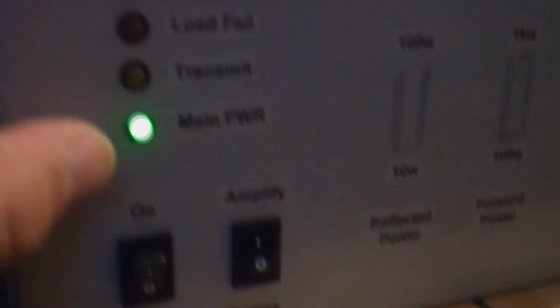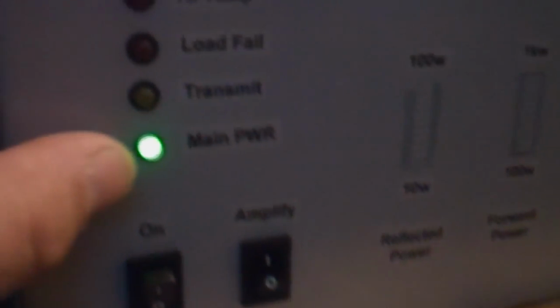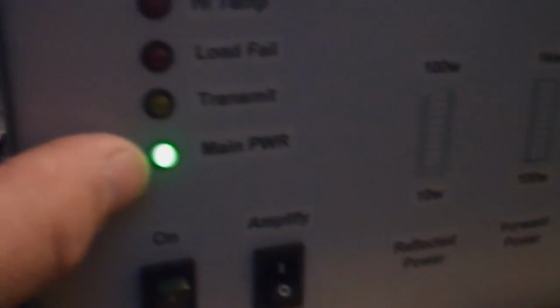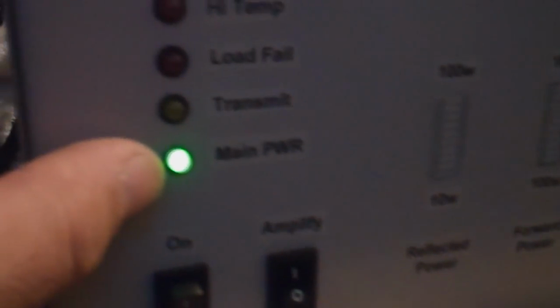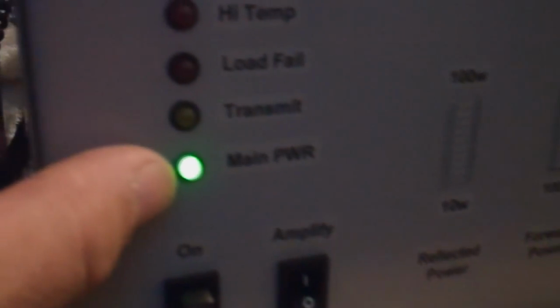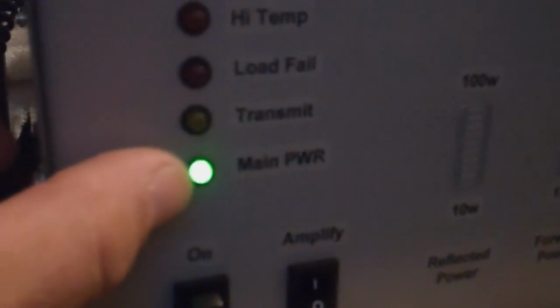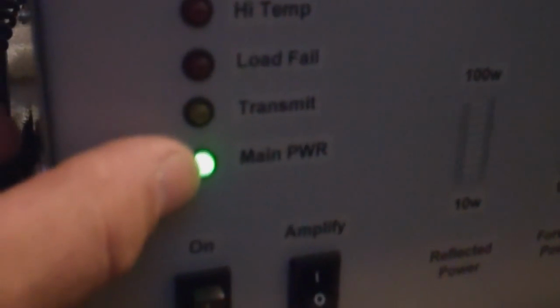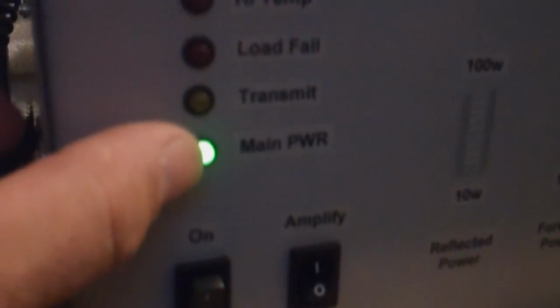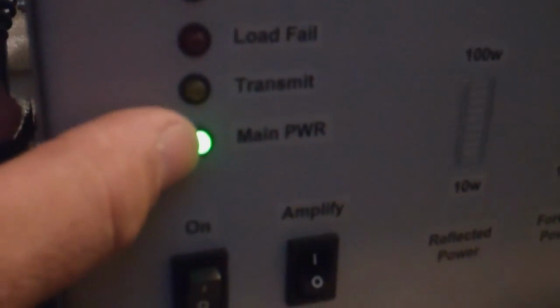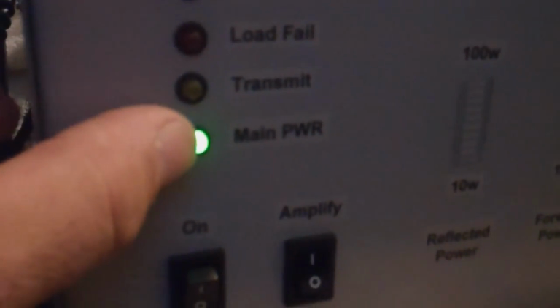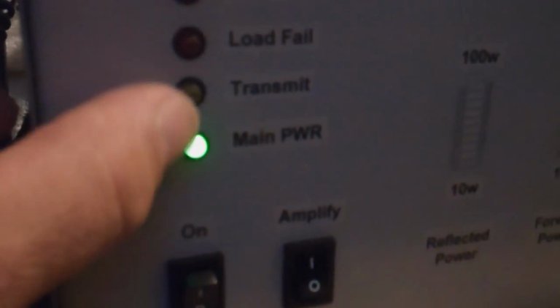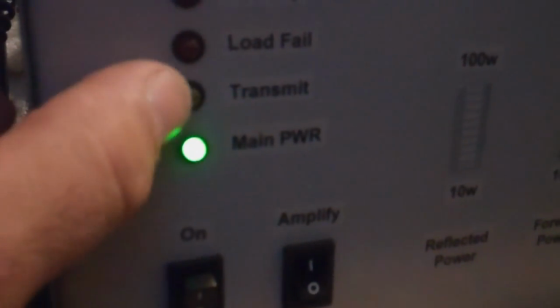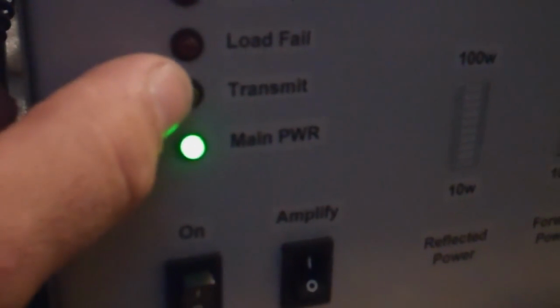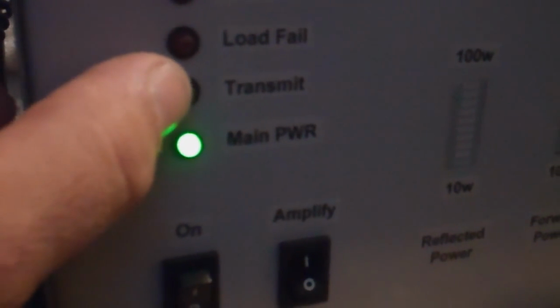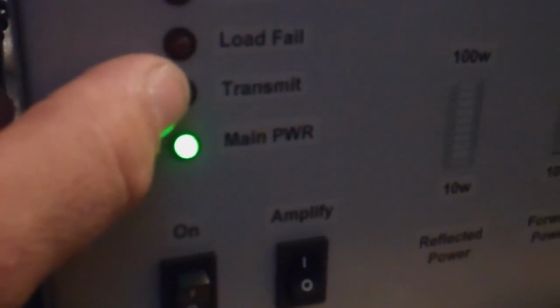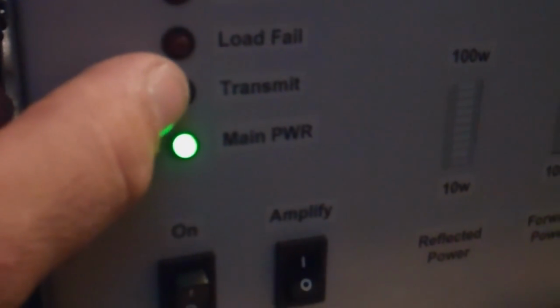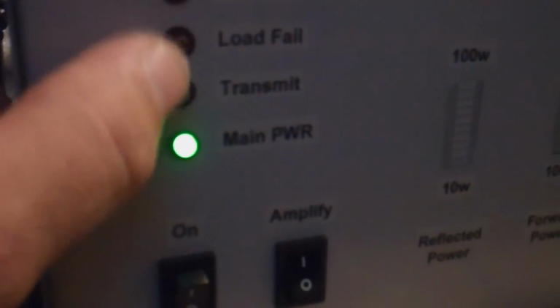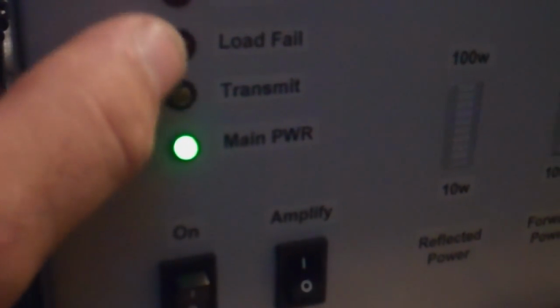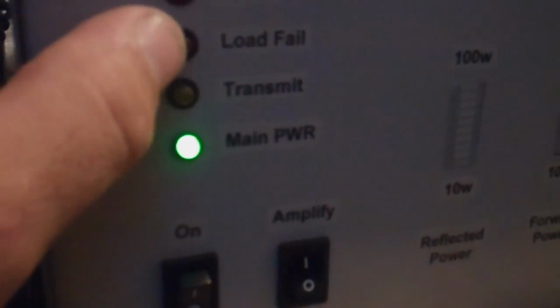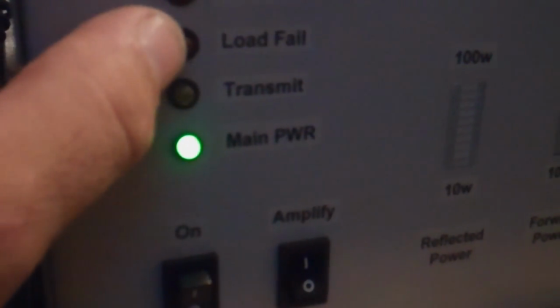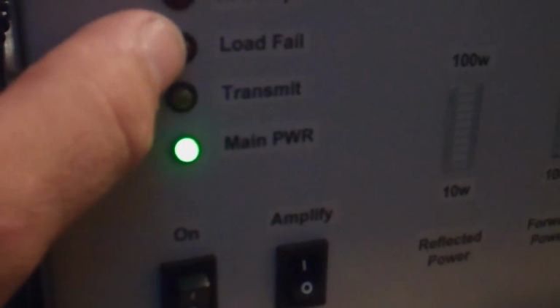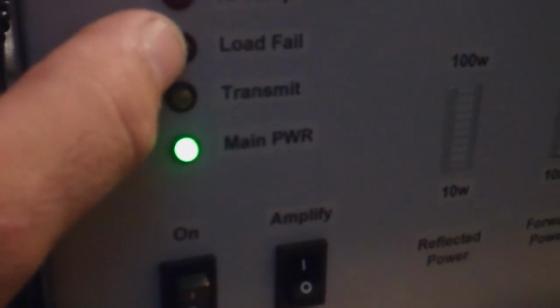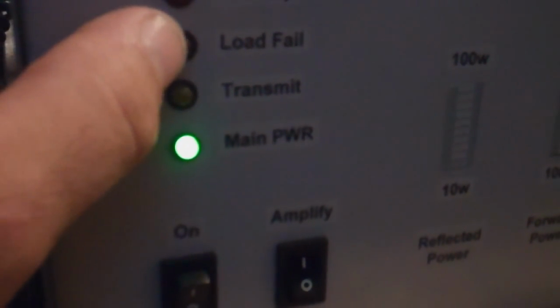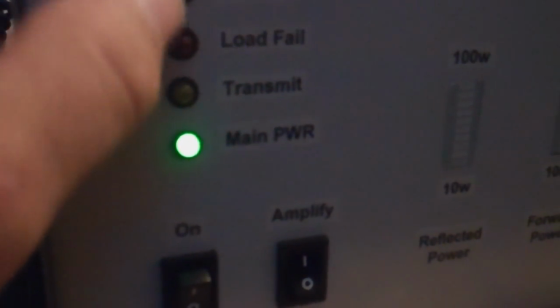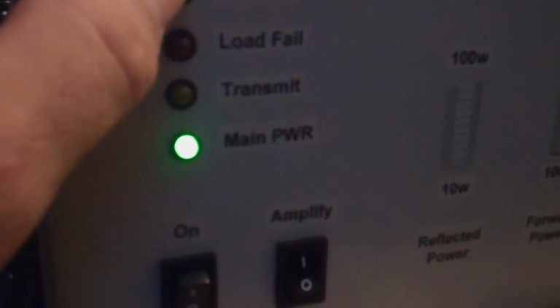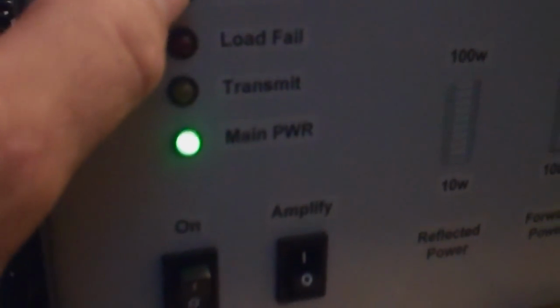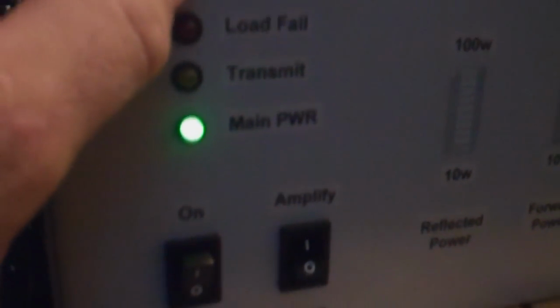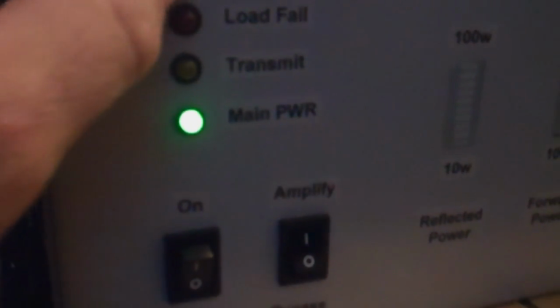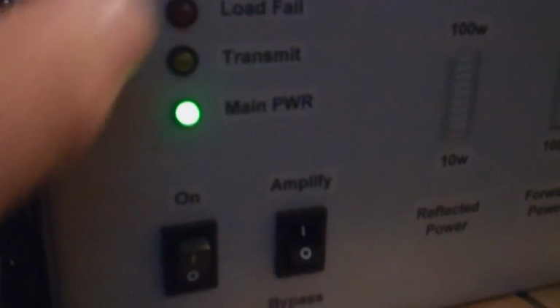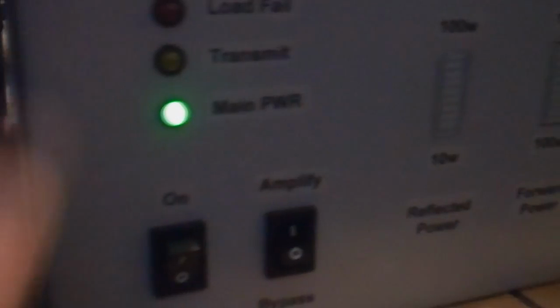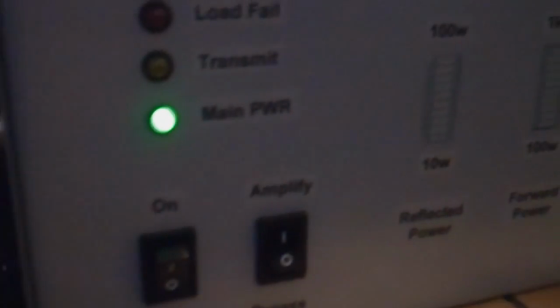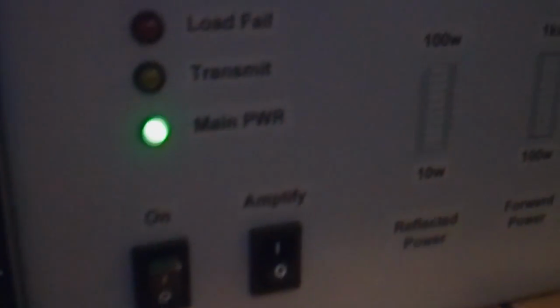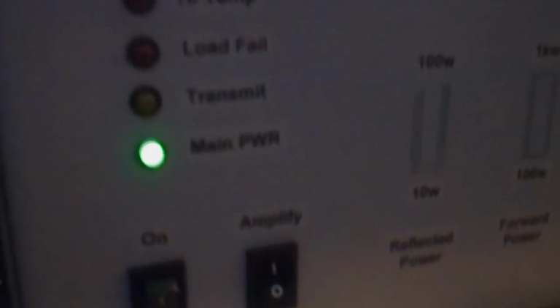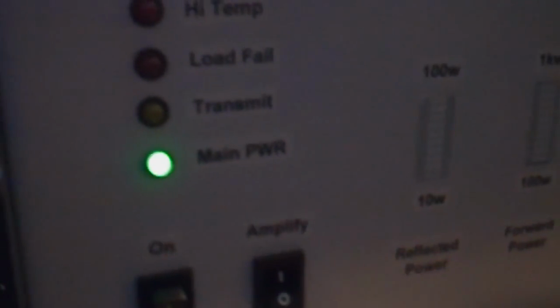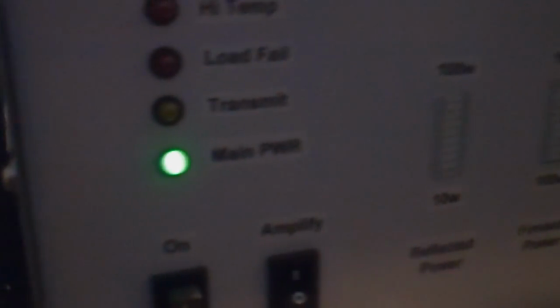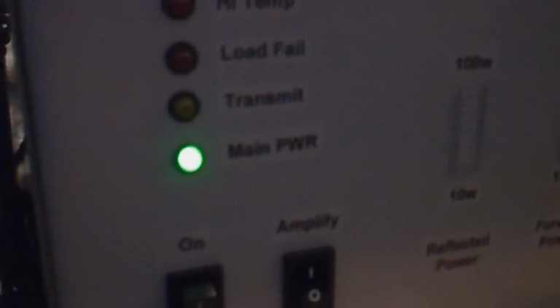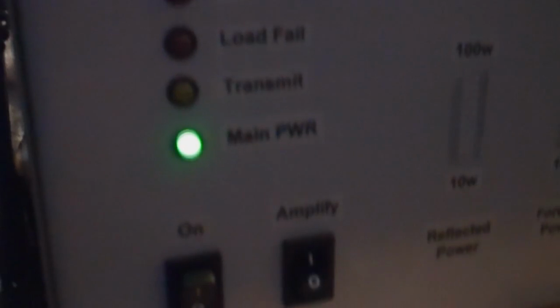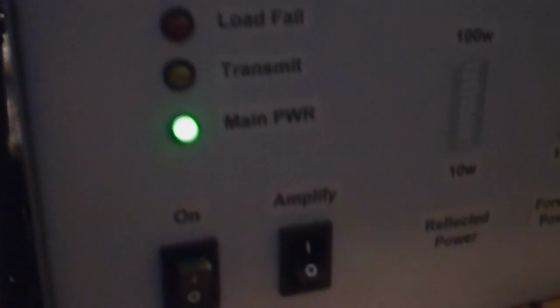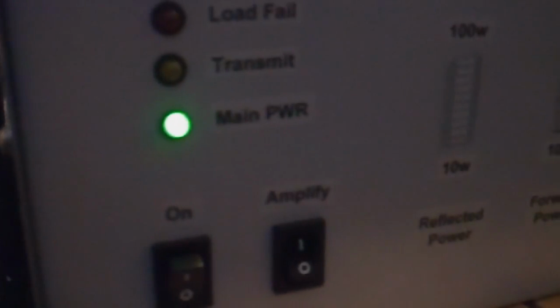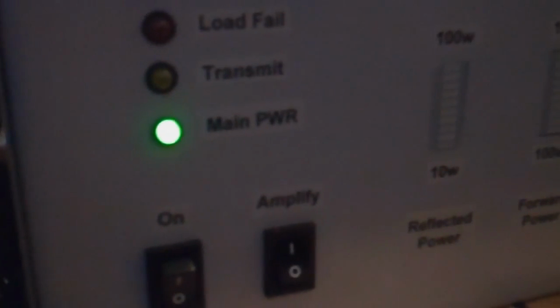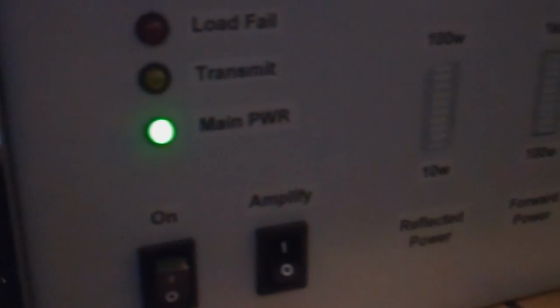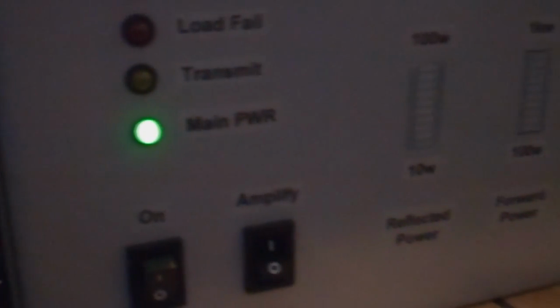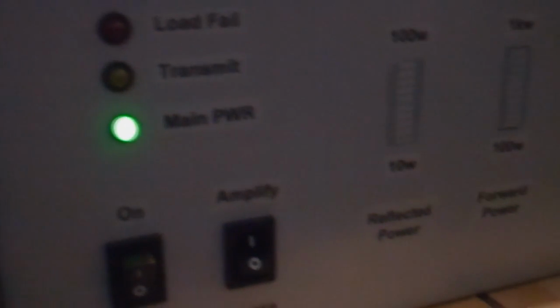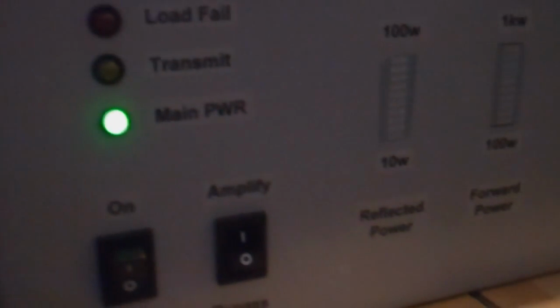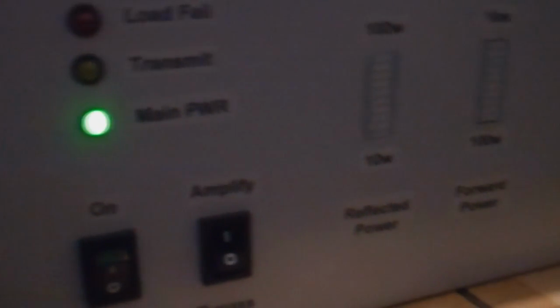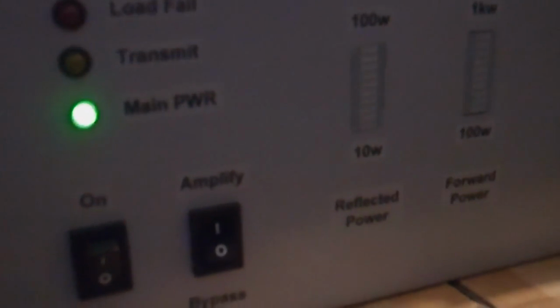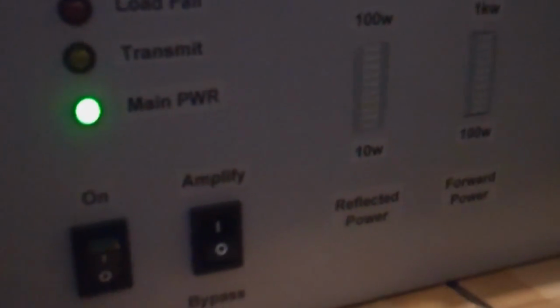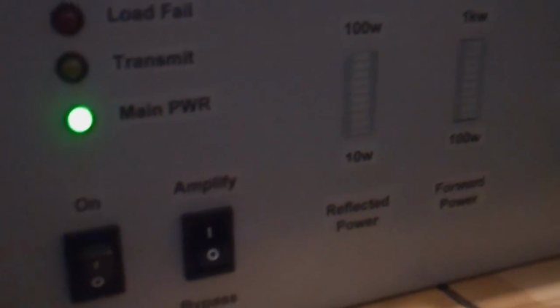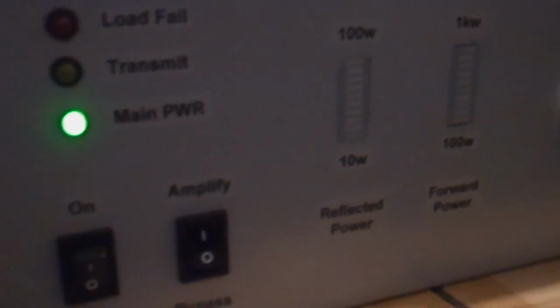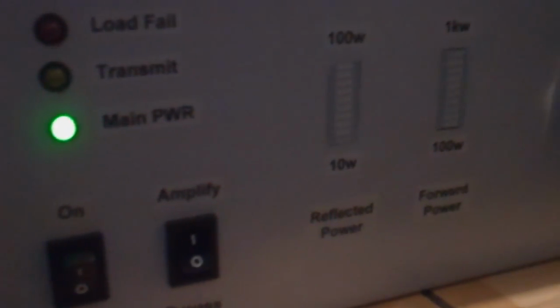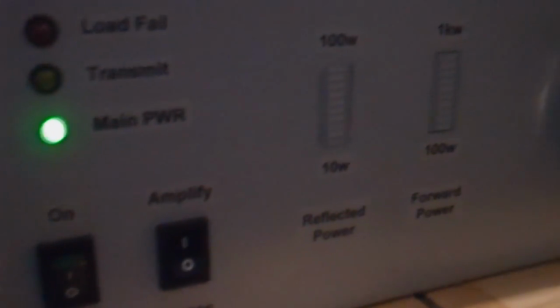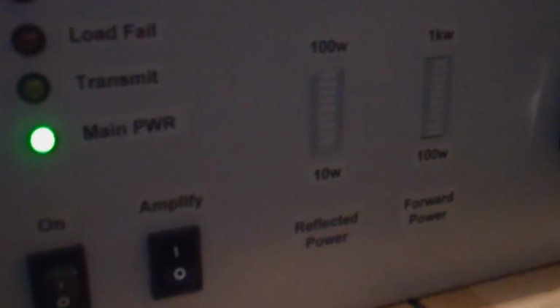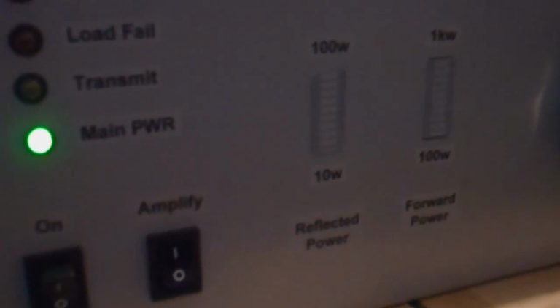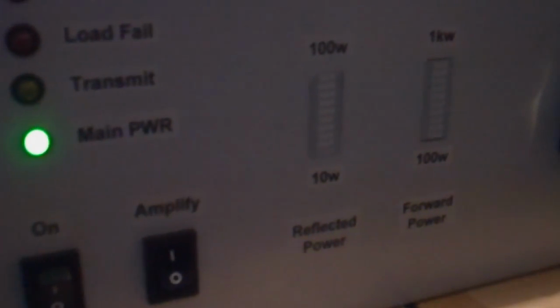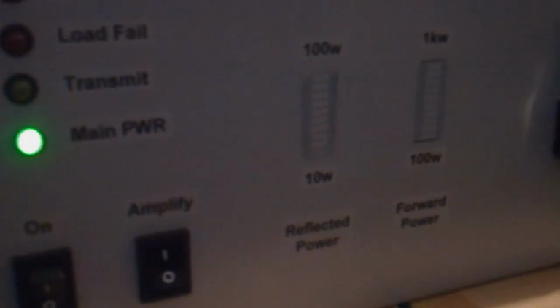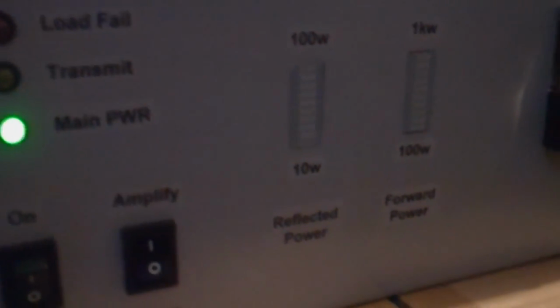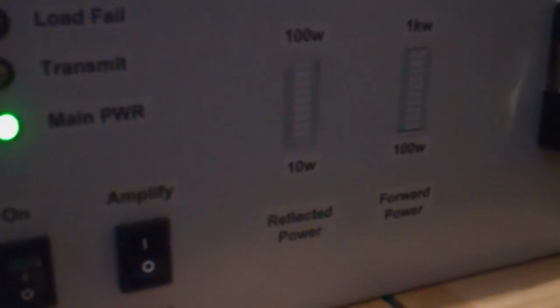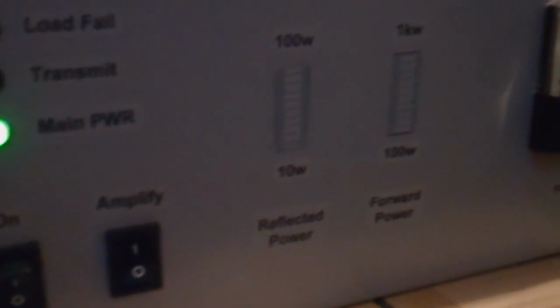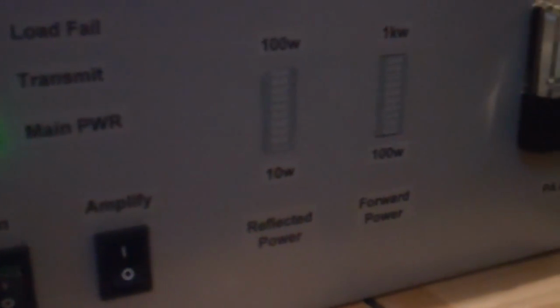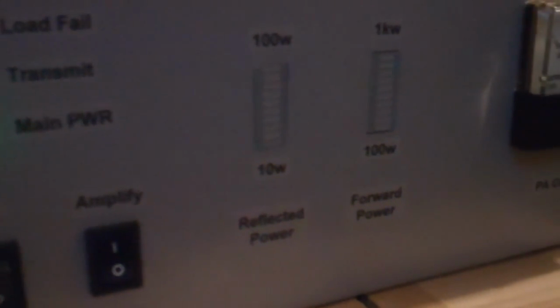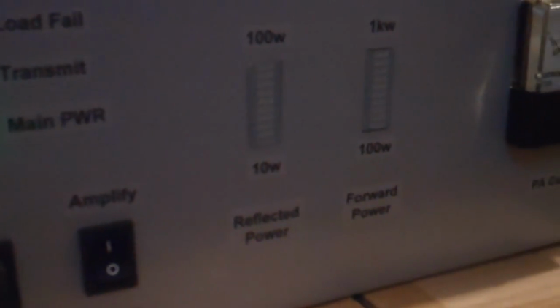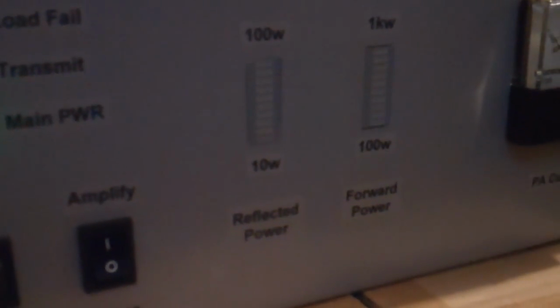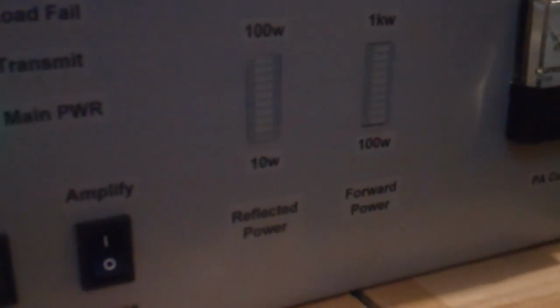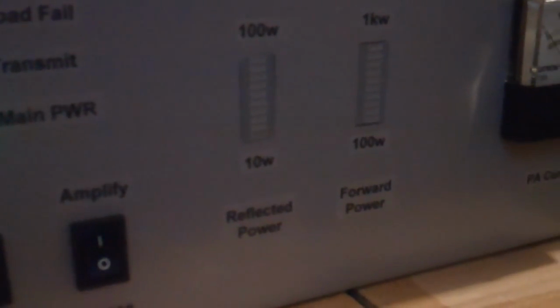You've got your main power indication, transmit, load fail, high temp — so he's got several protection circuits built into the unit.